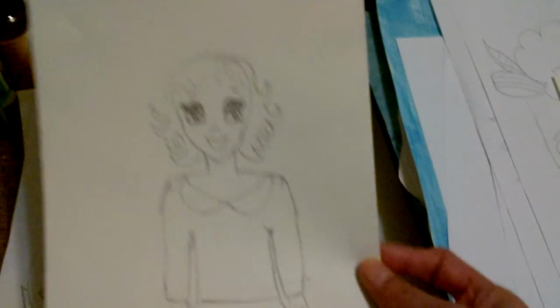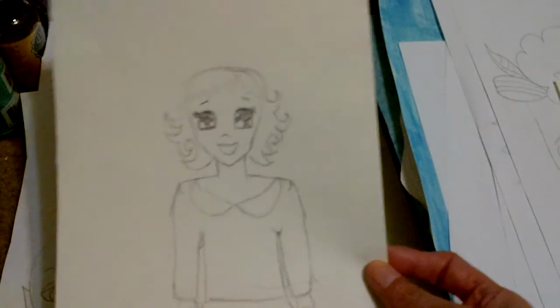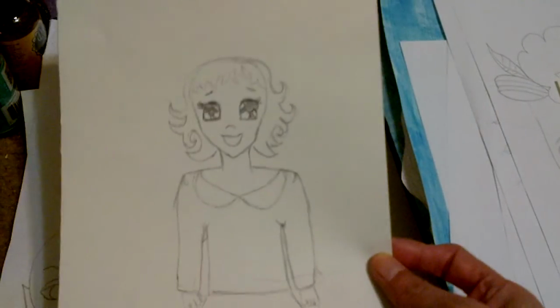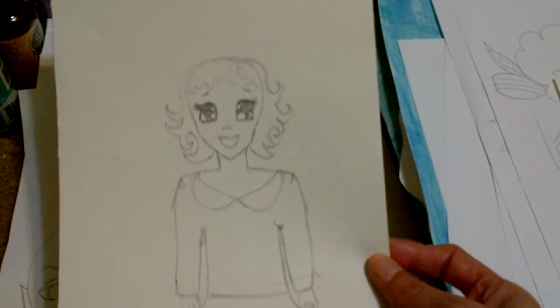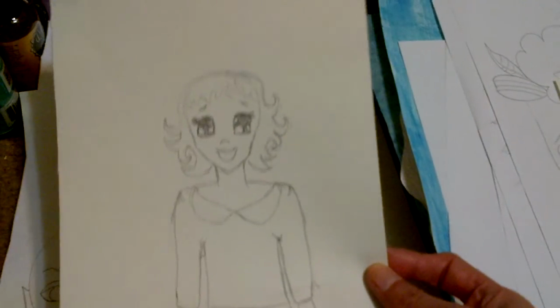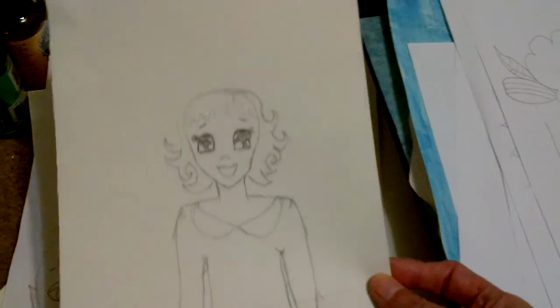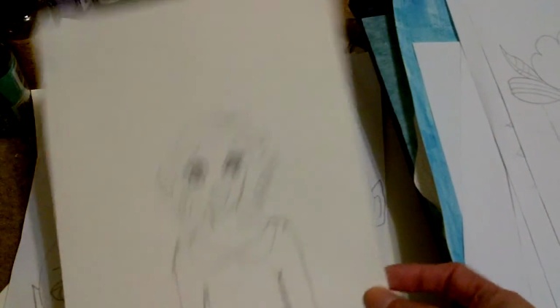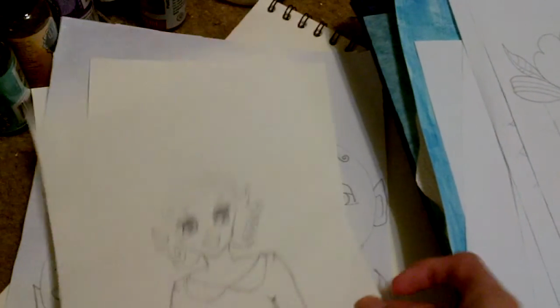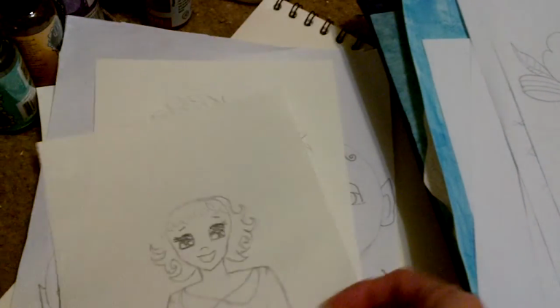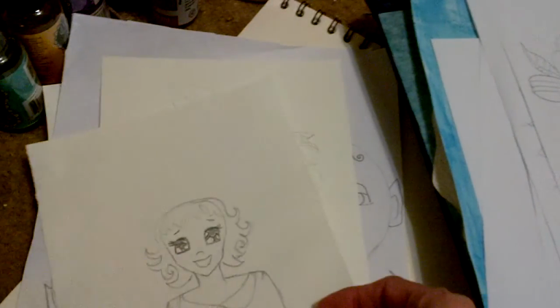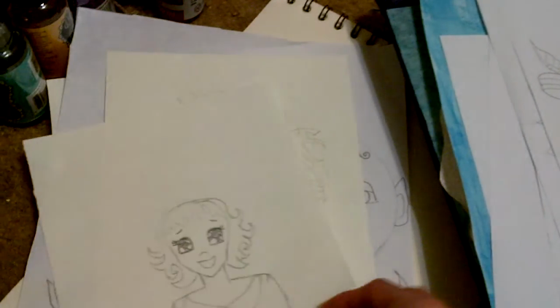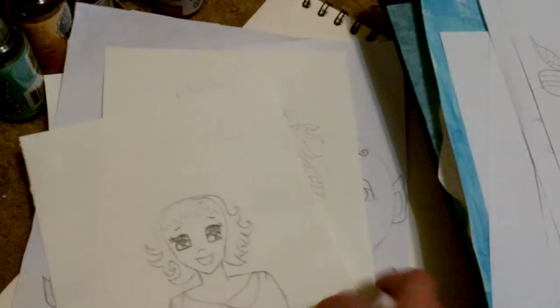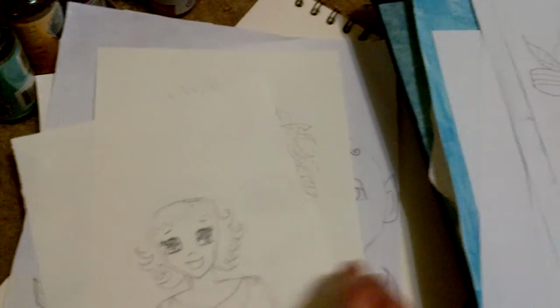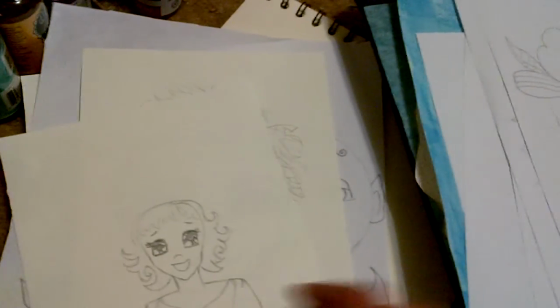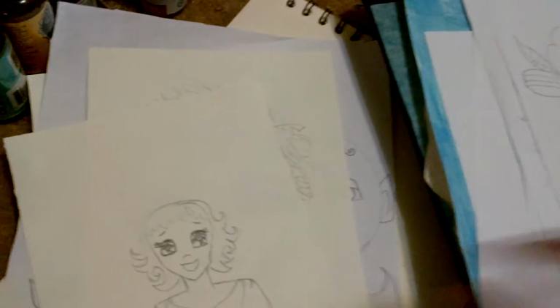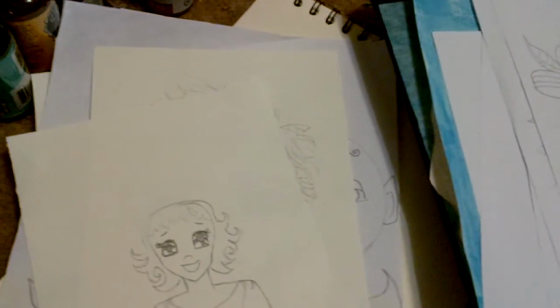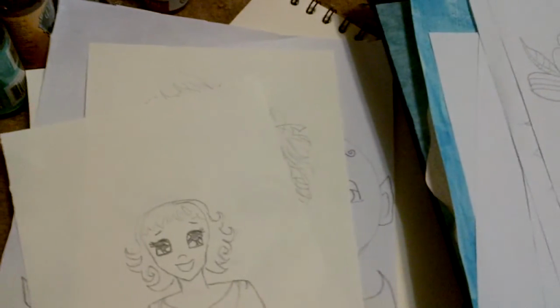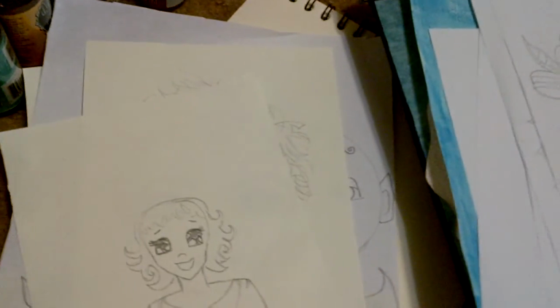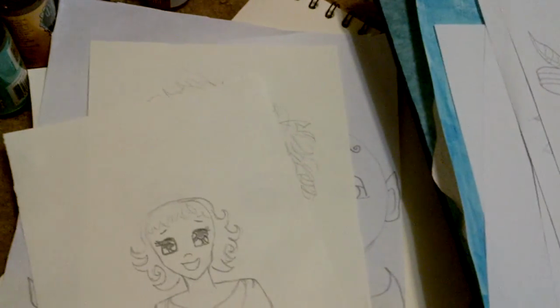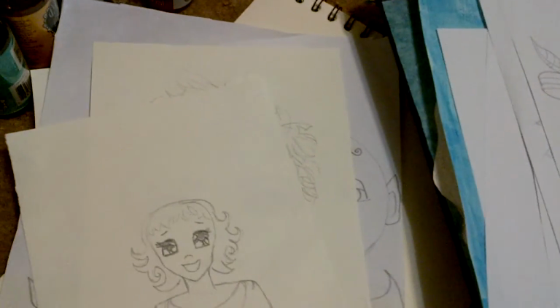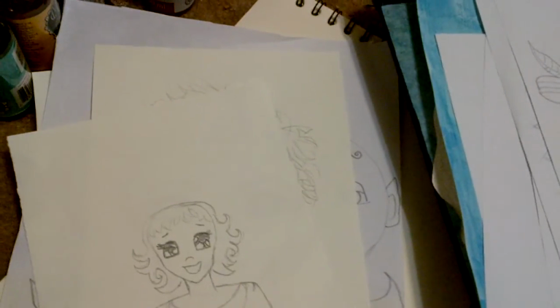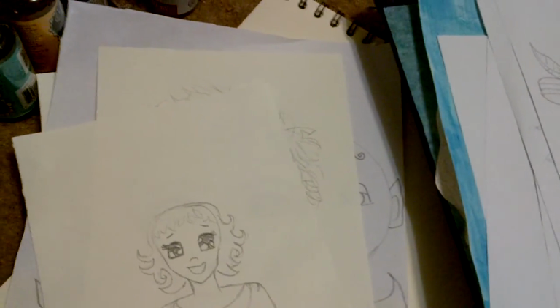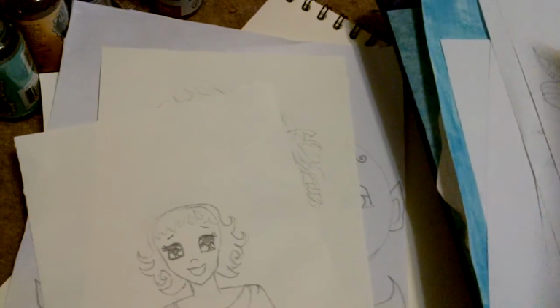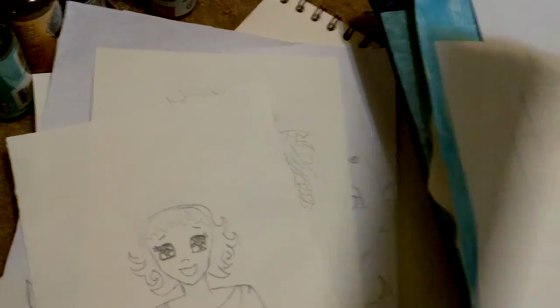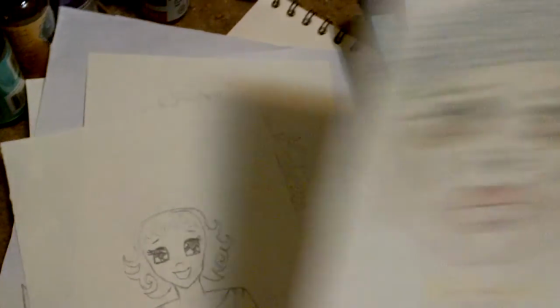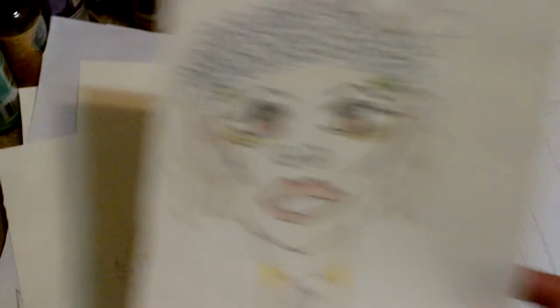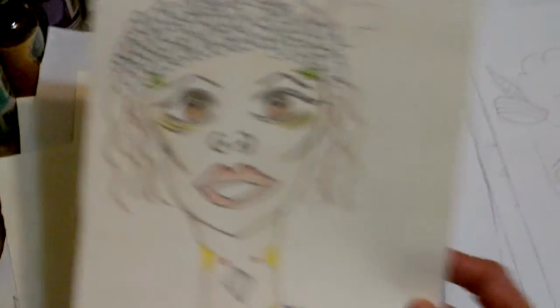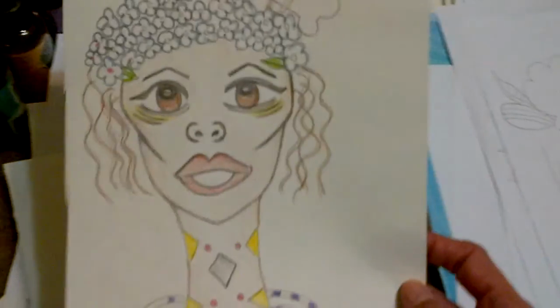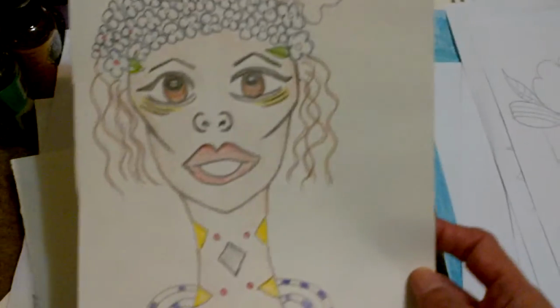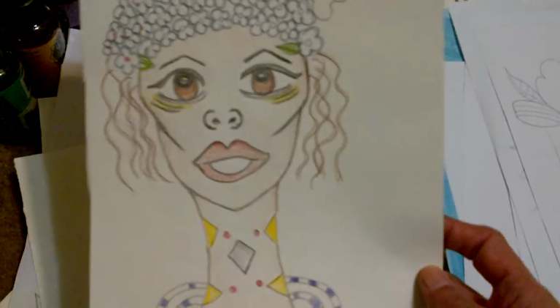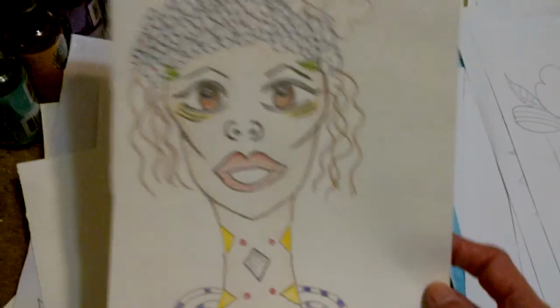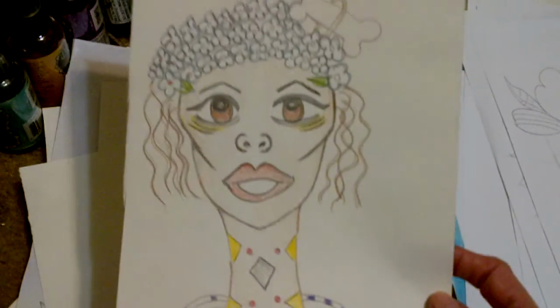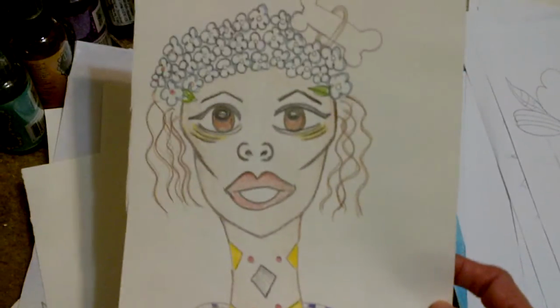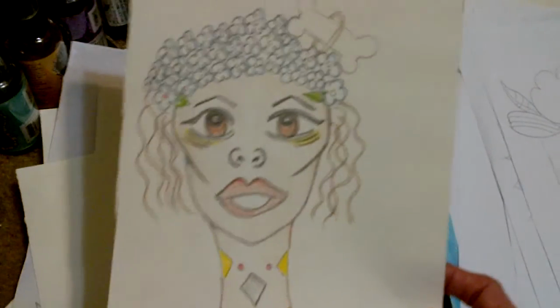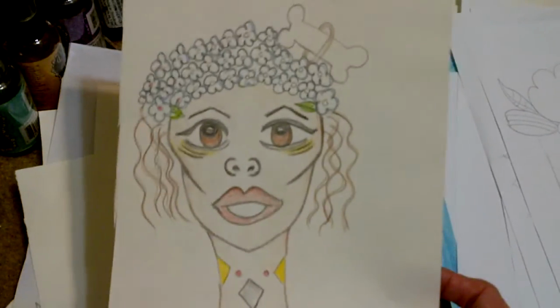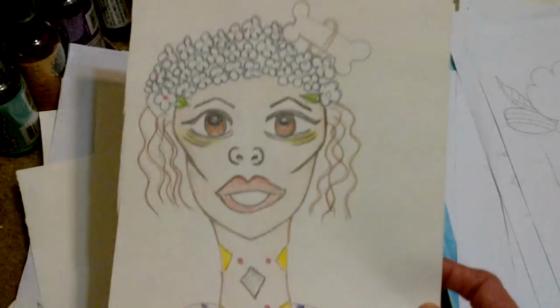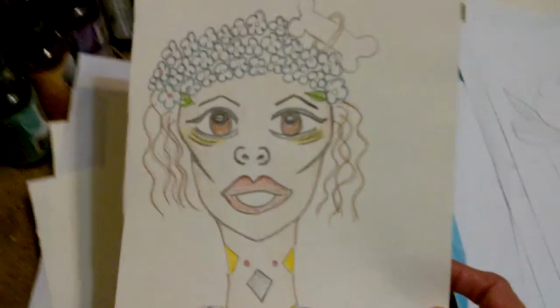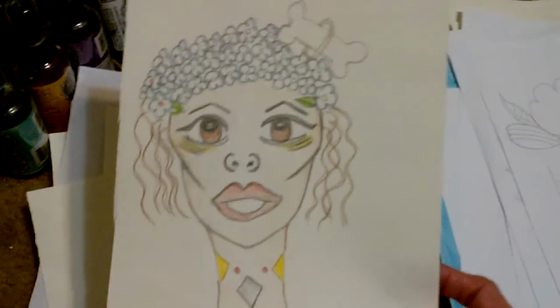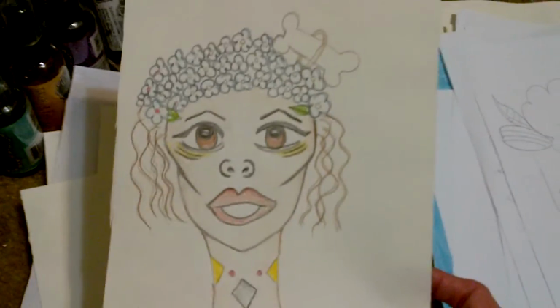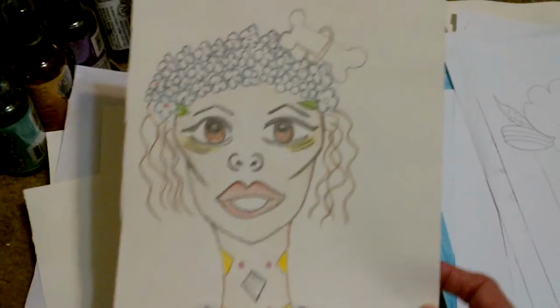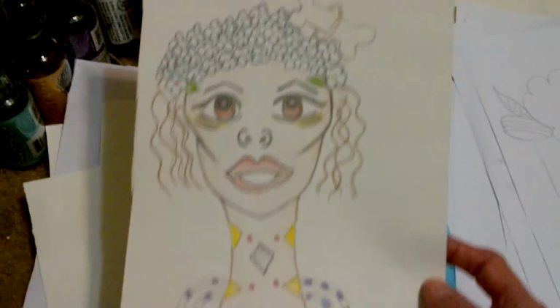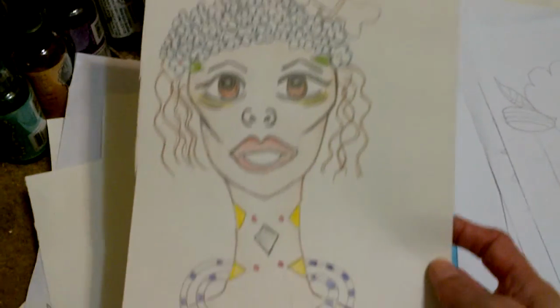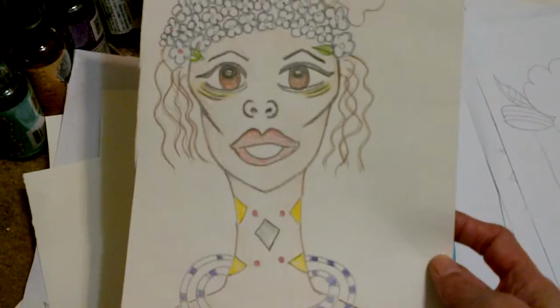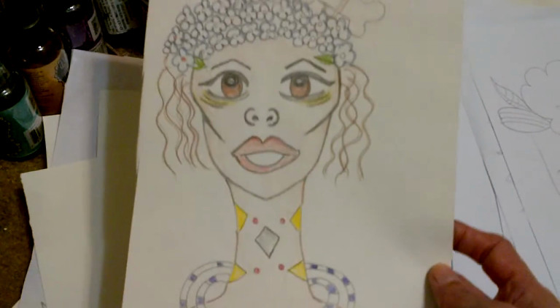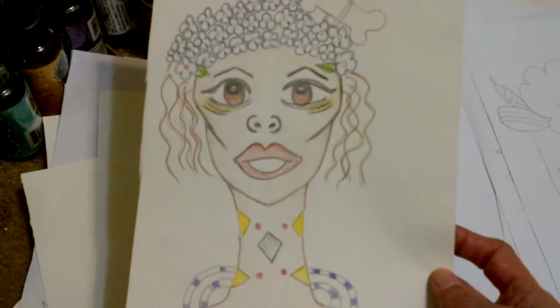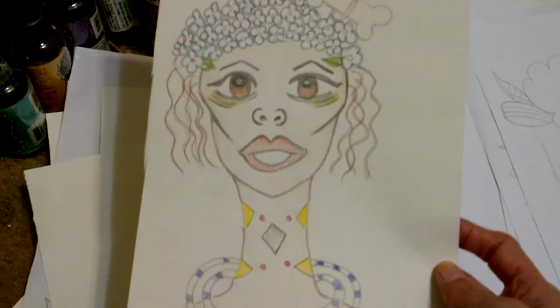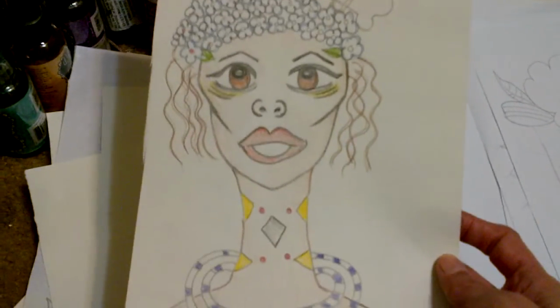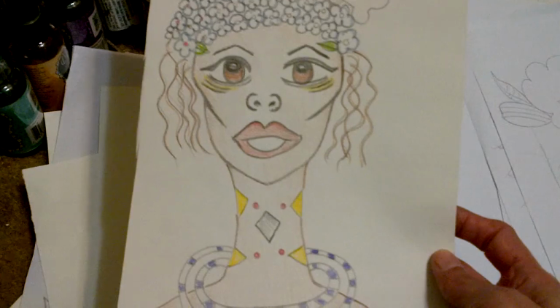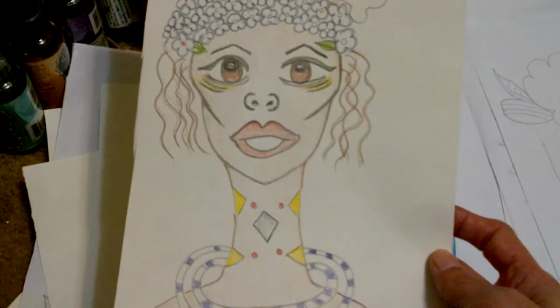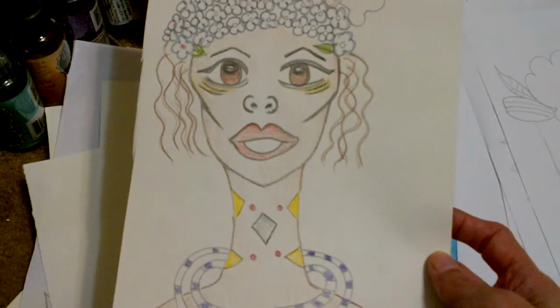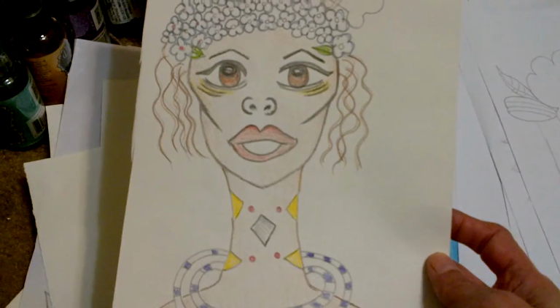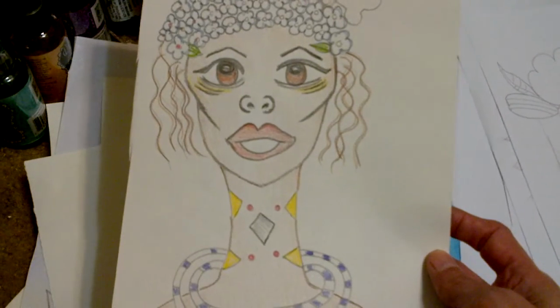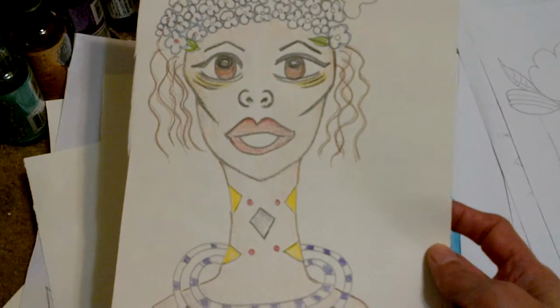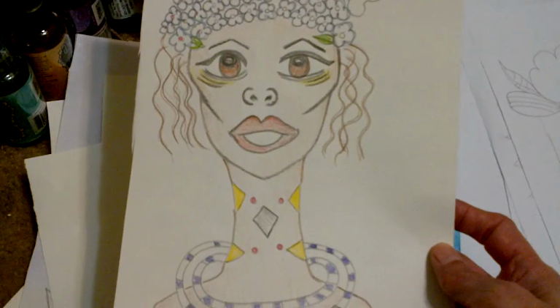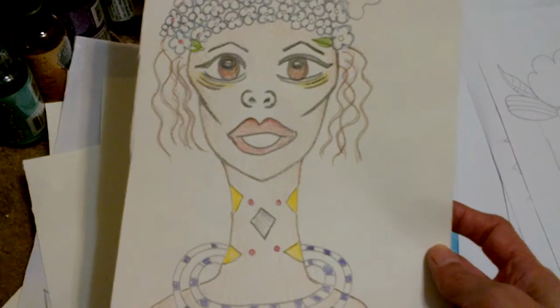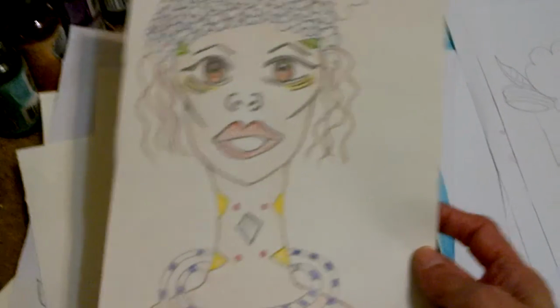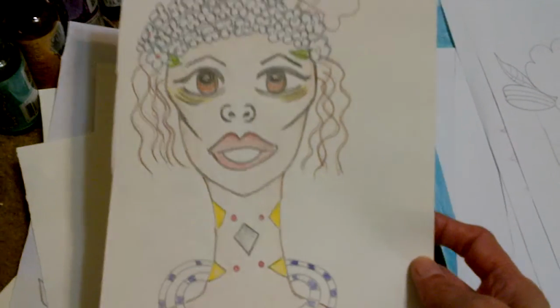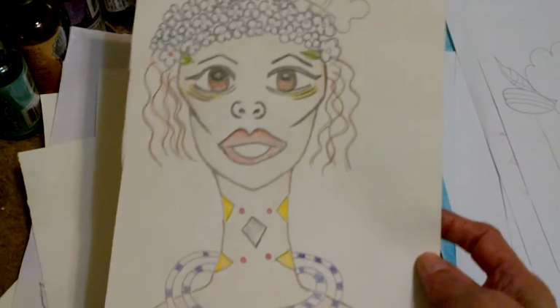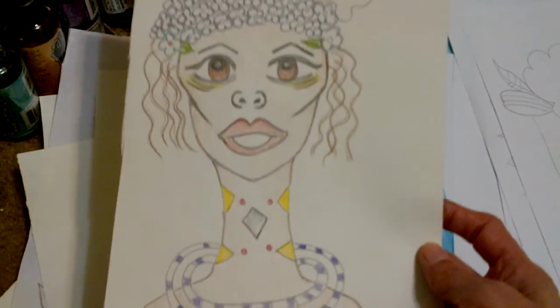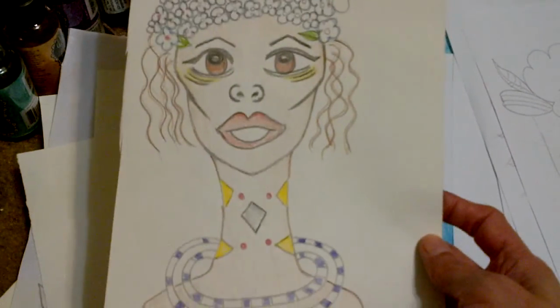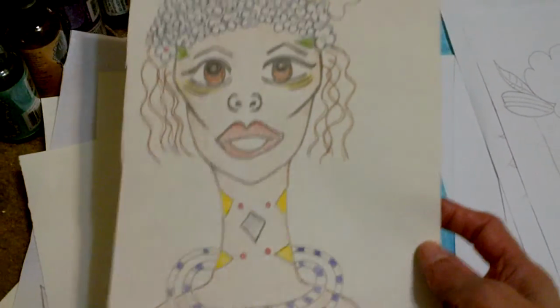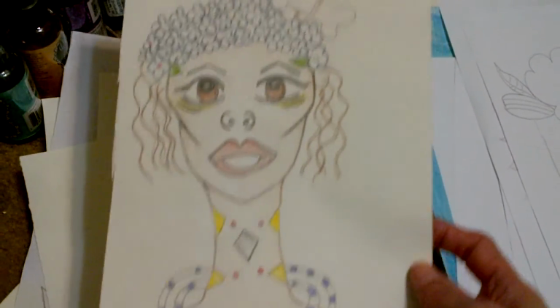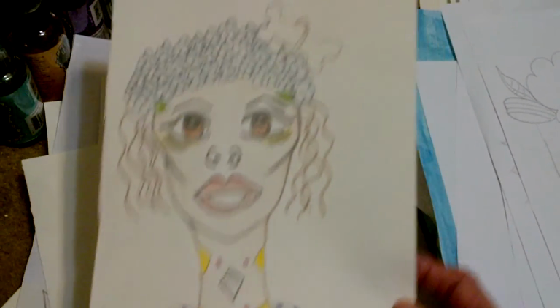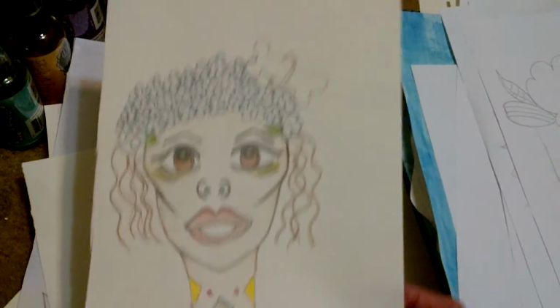That one. And this one — I don't know, this just came into my head and I had to draw her right away.